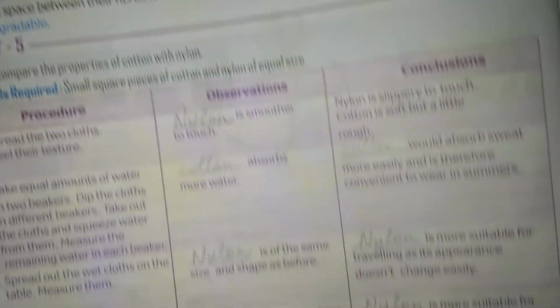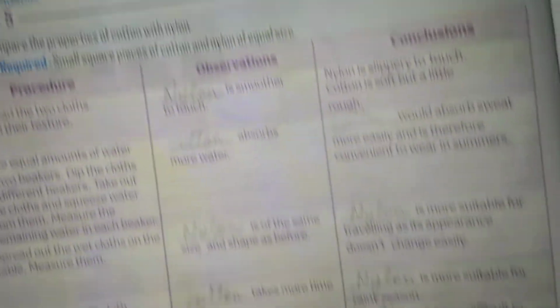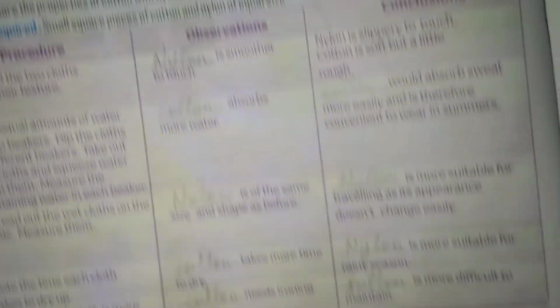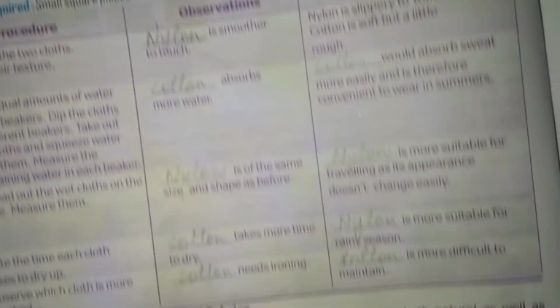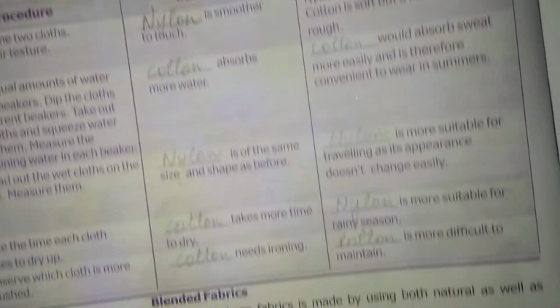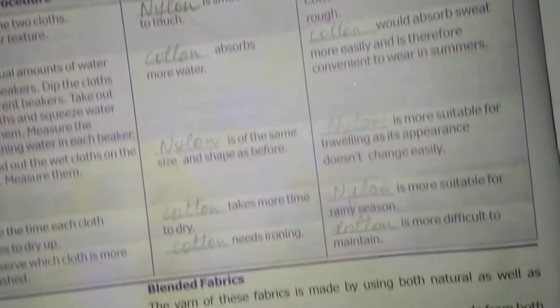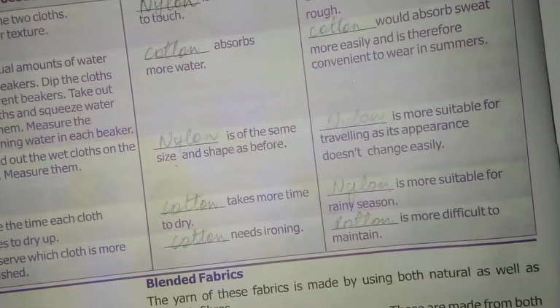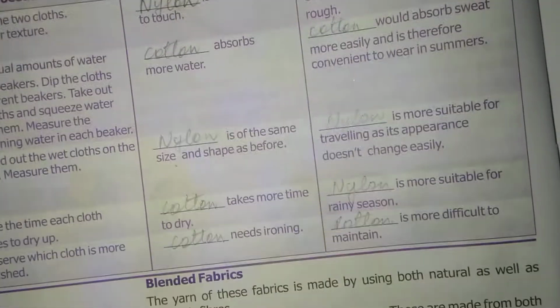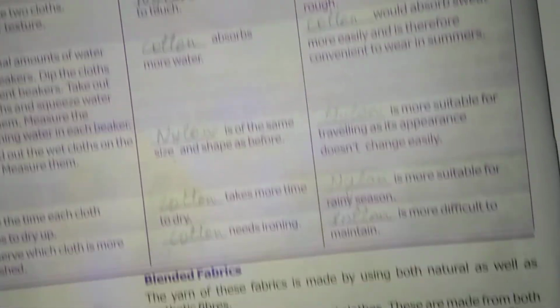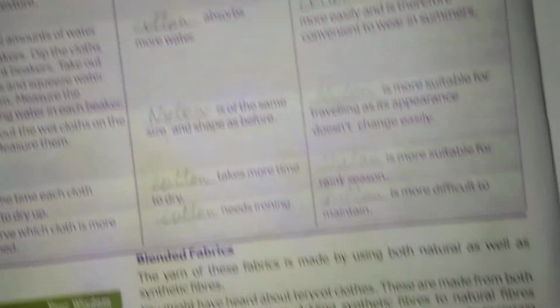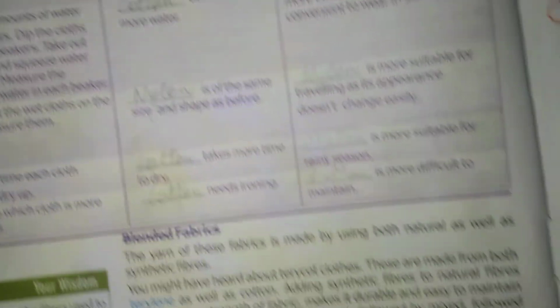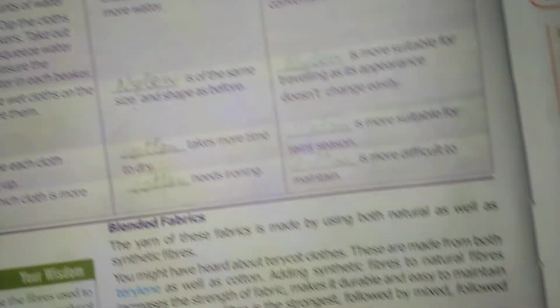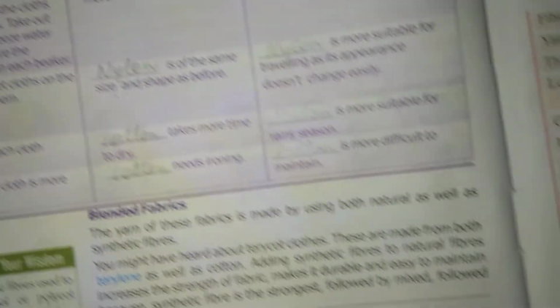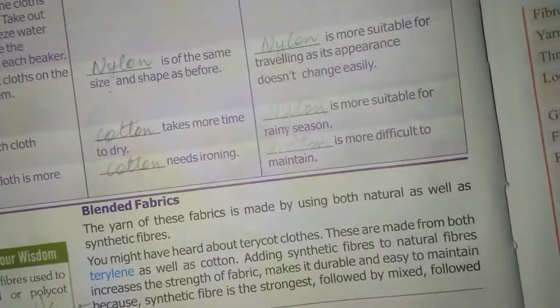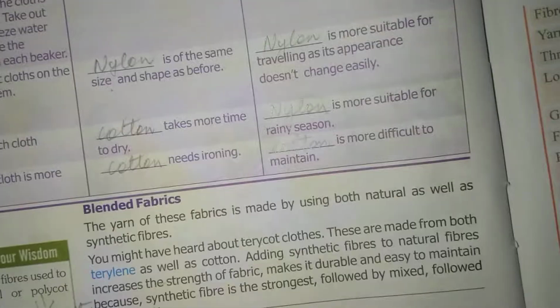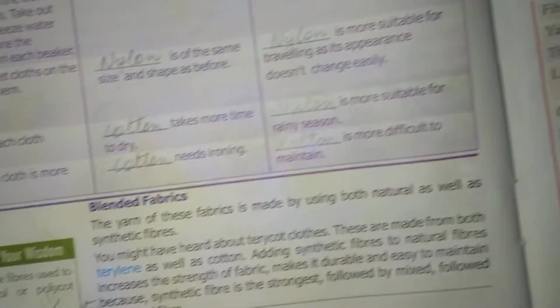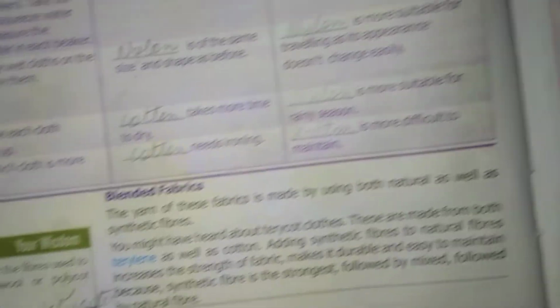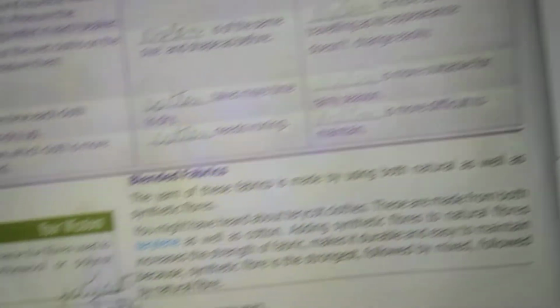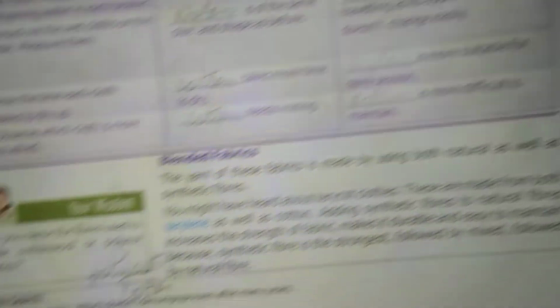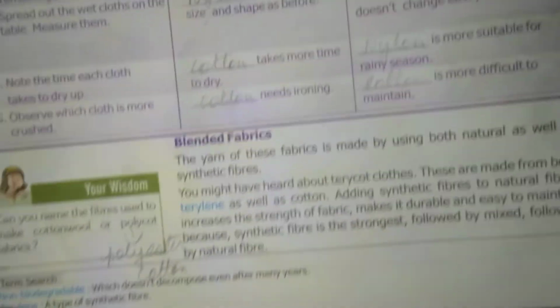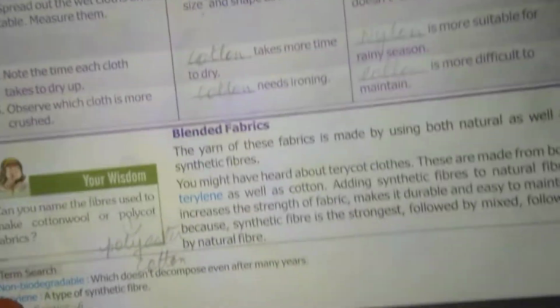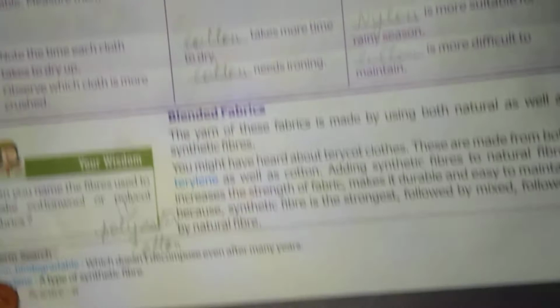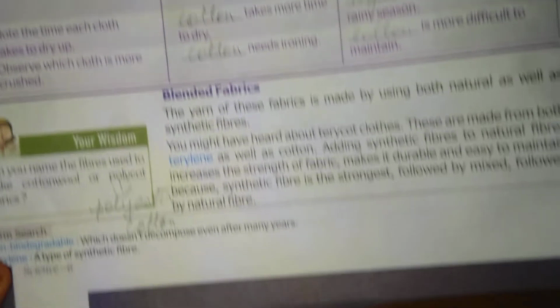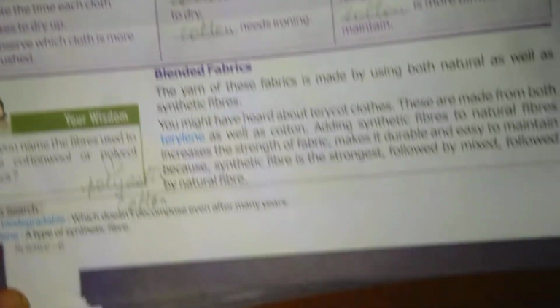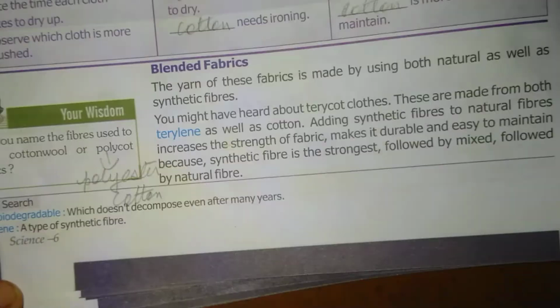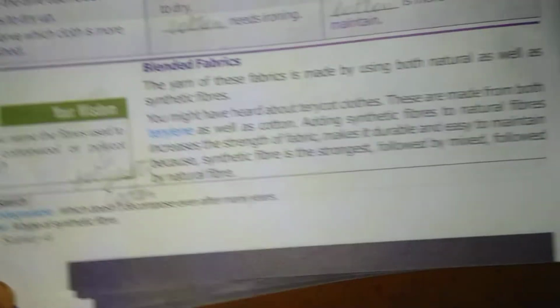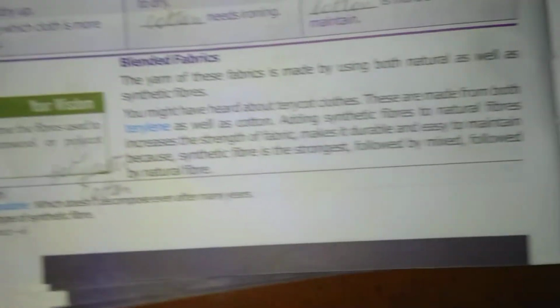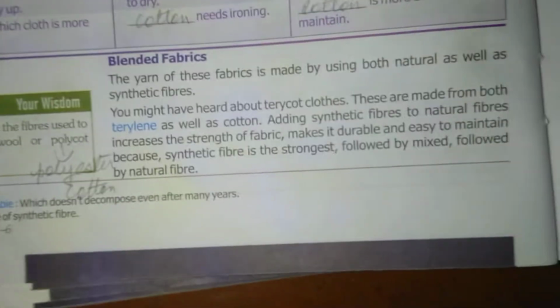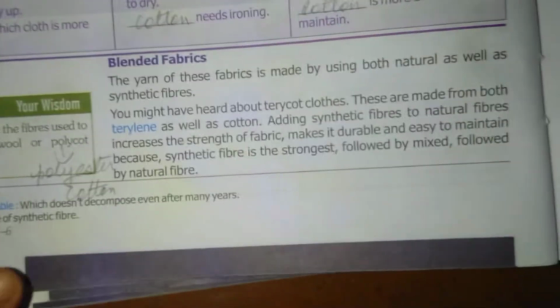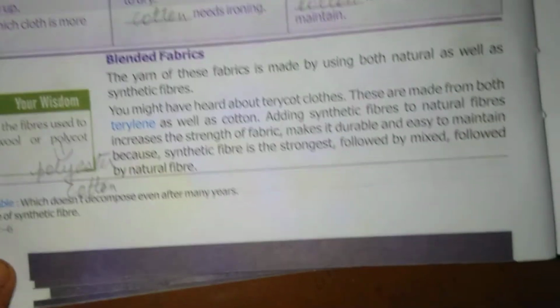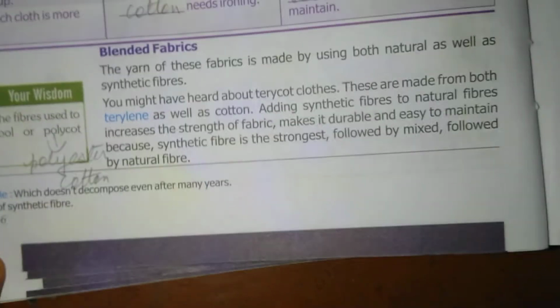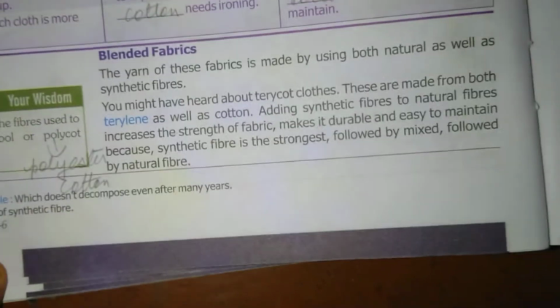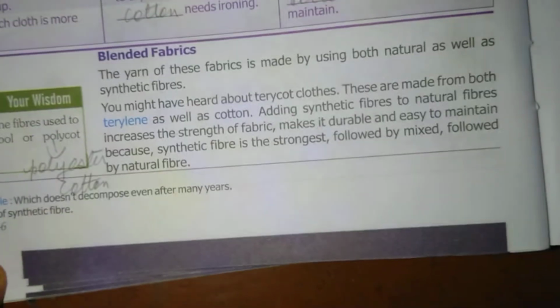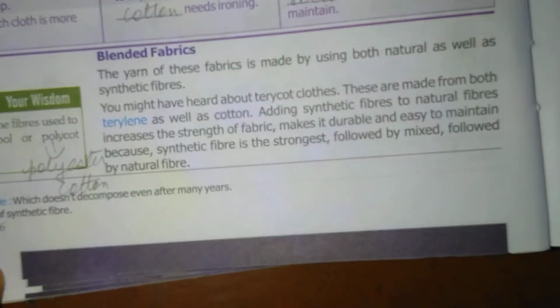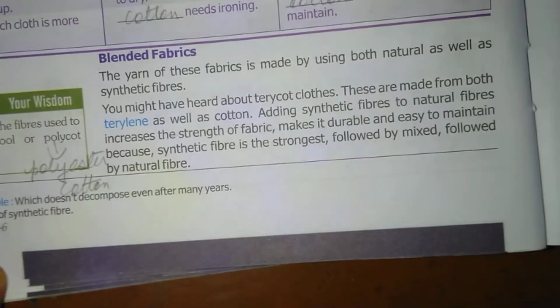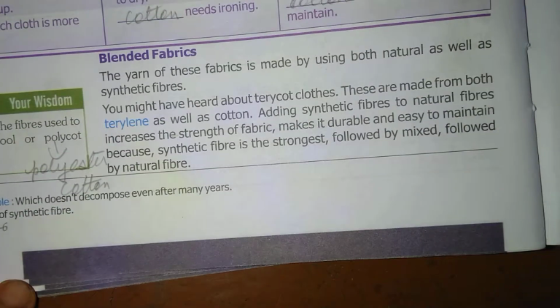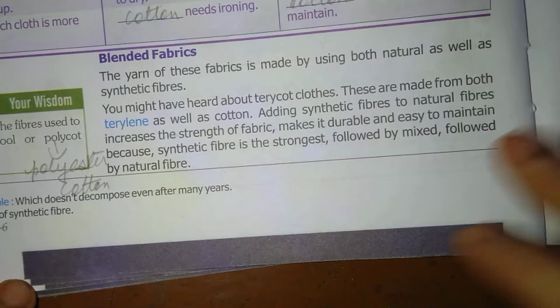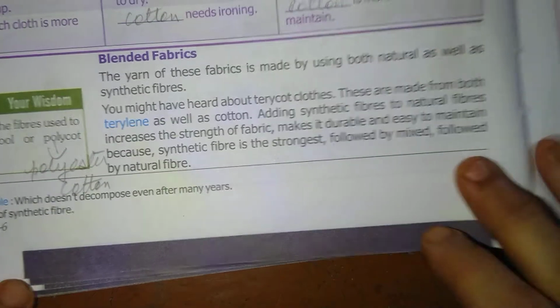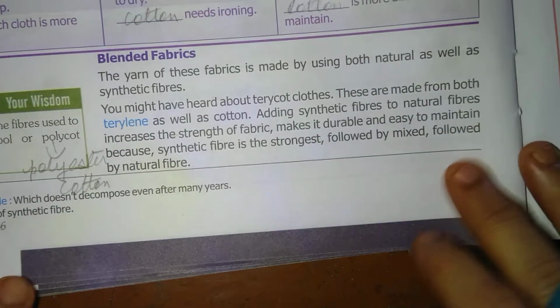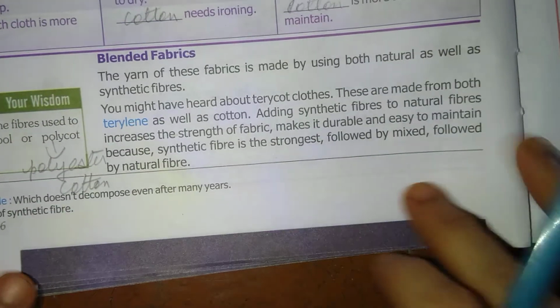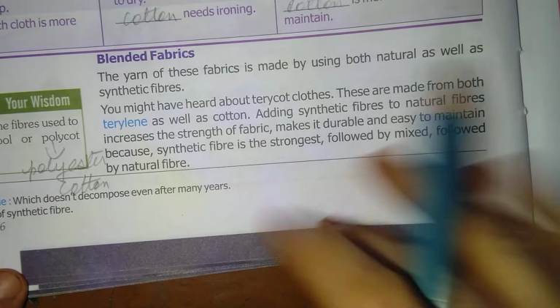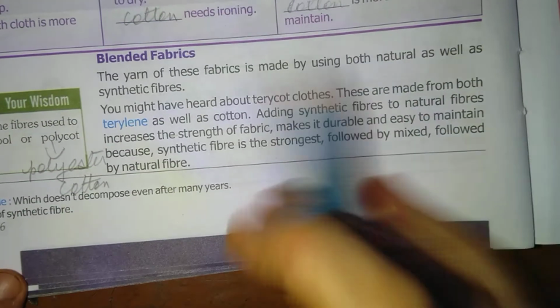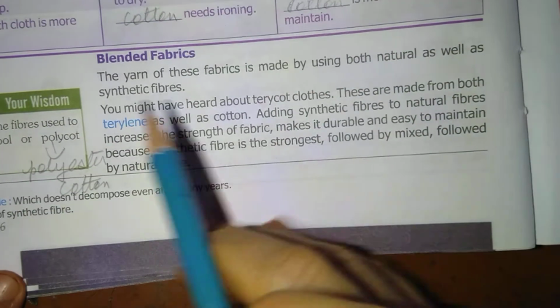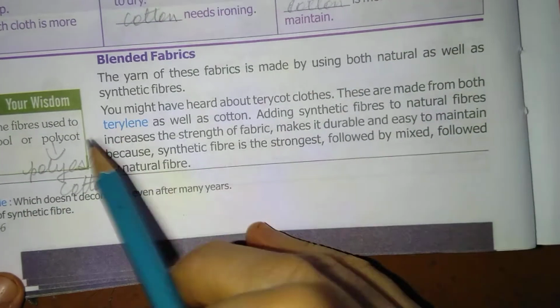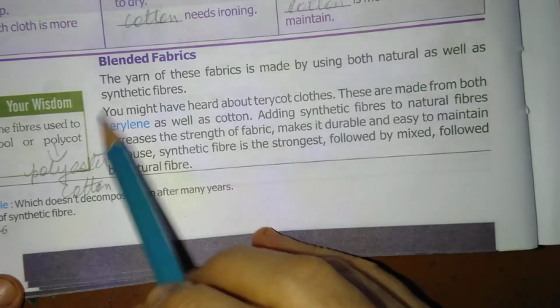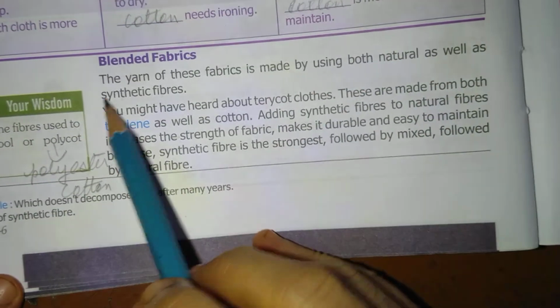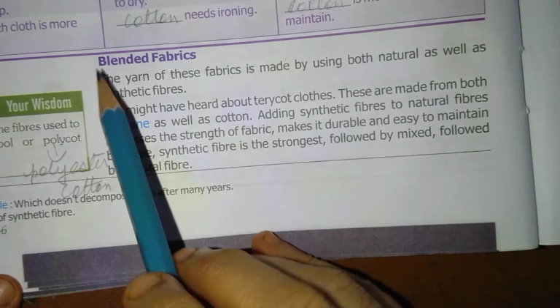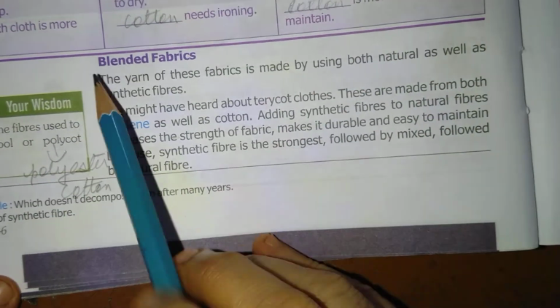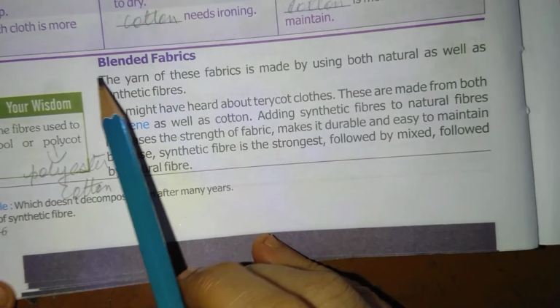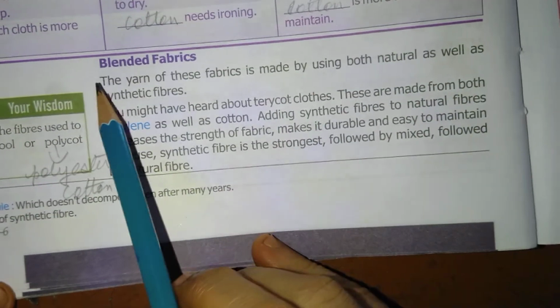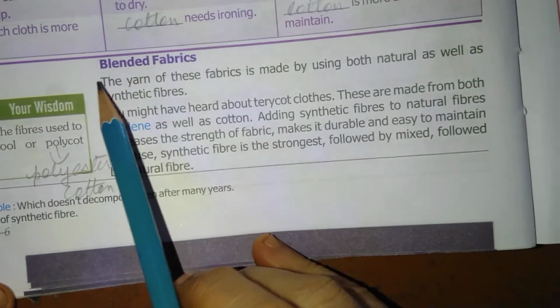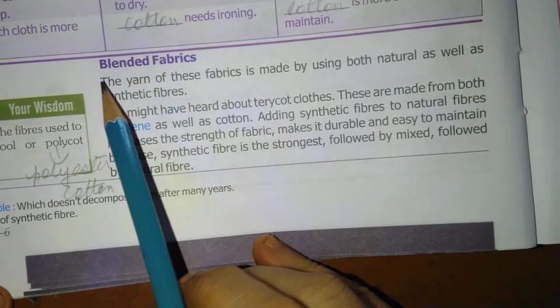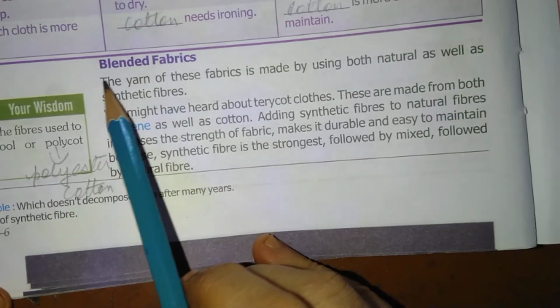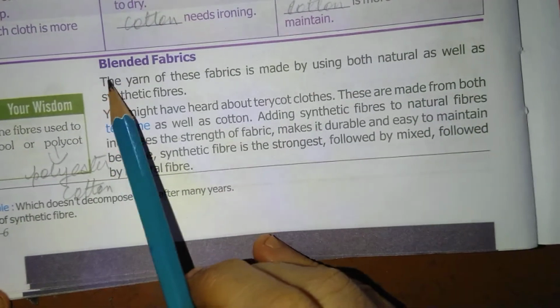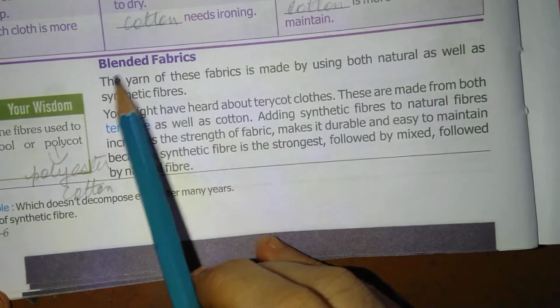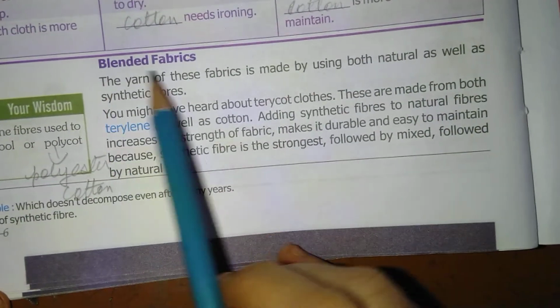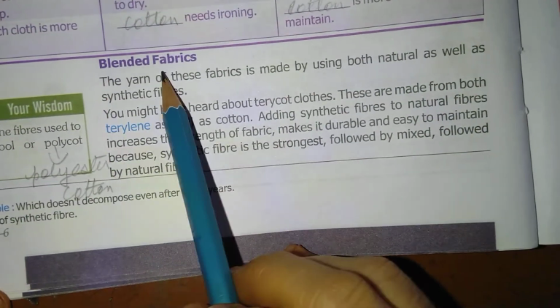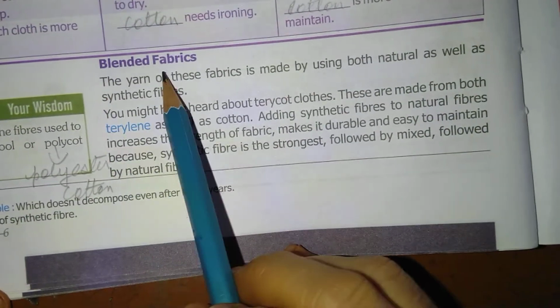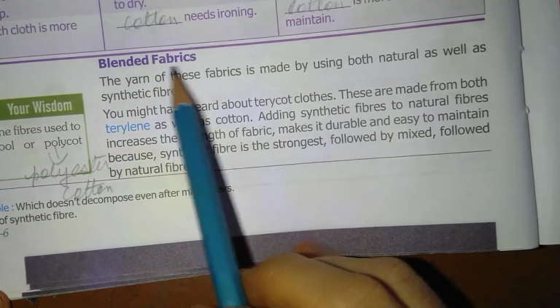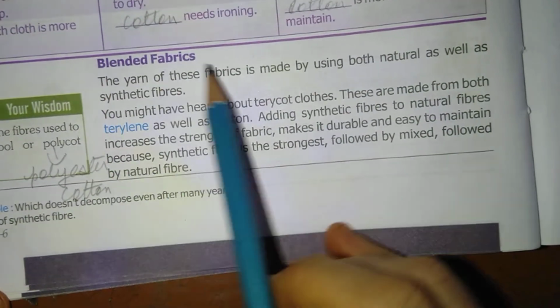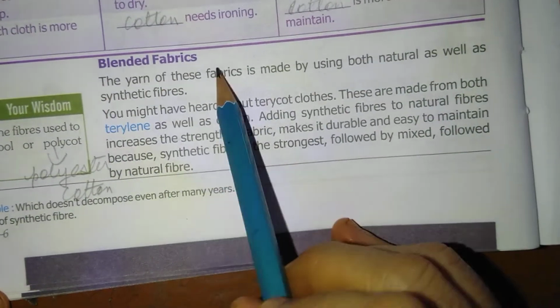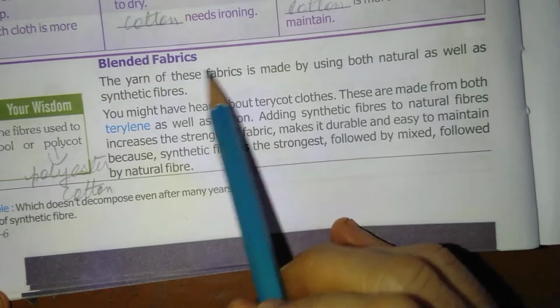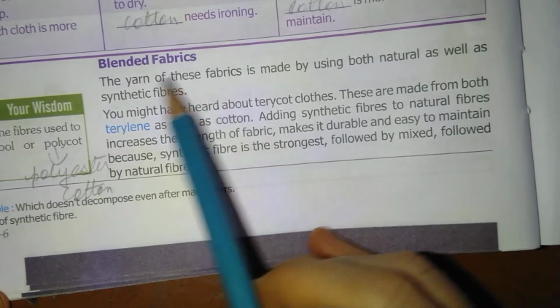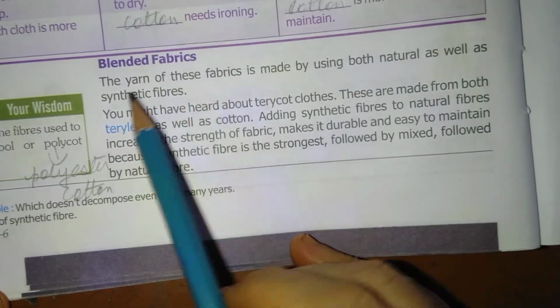Activity 5 will be explained in the June class. Next topic is blended fabrics.